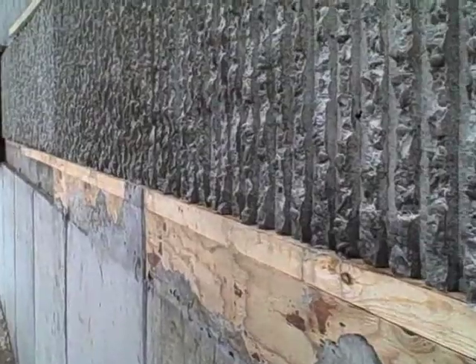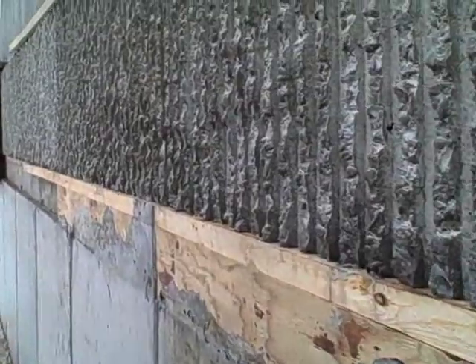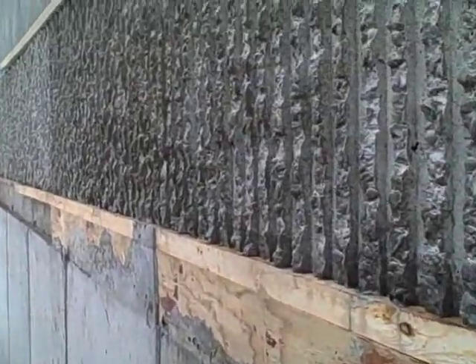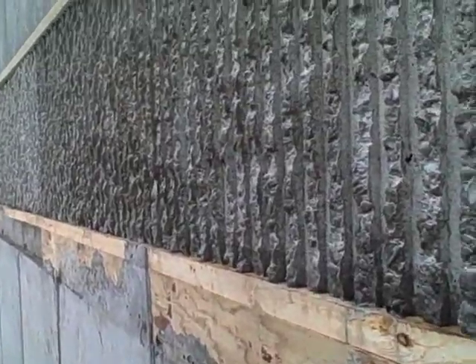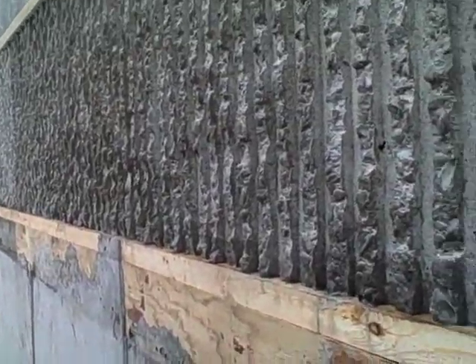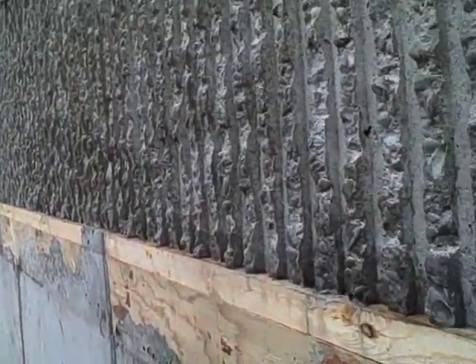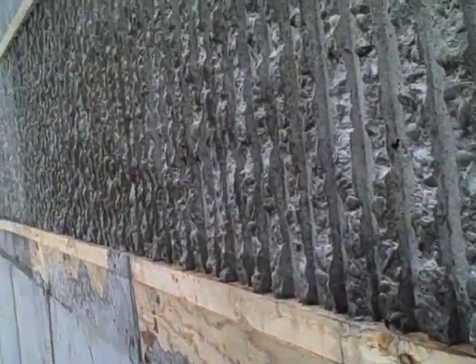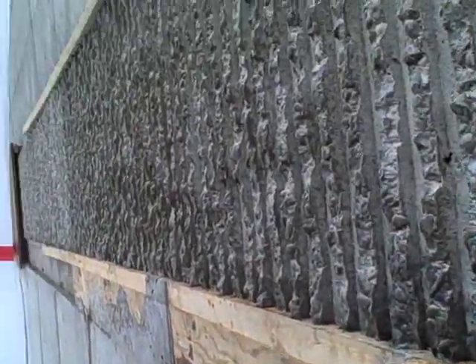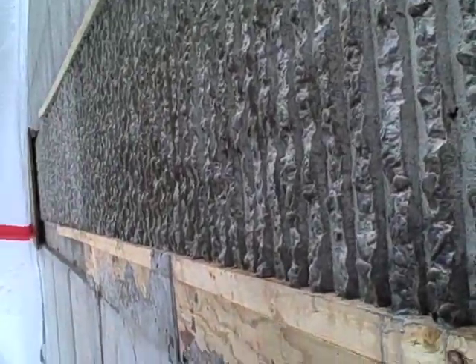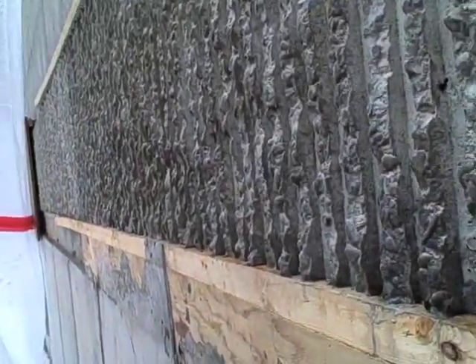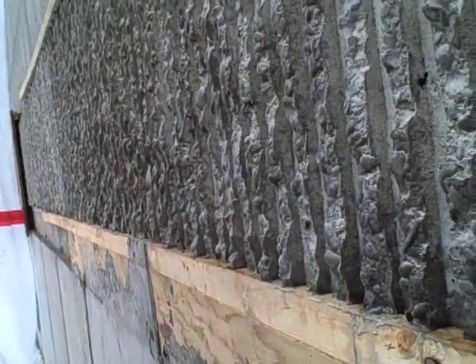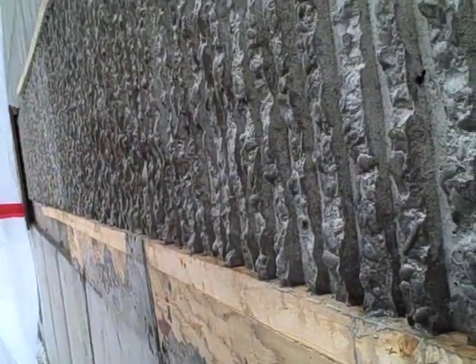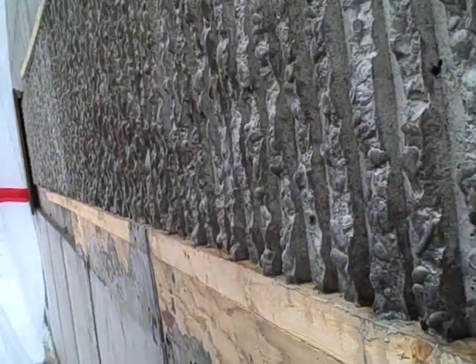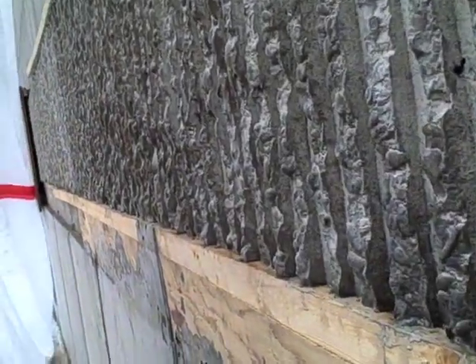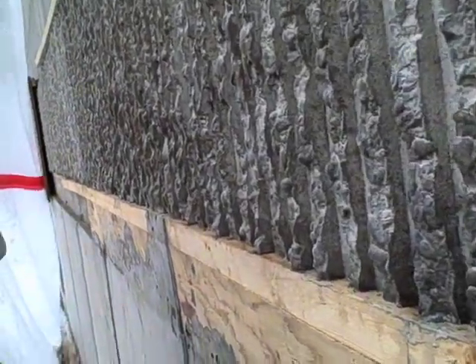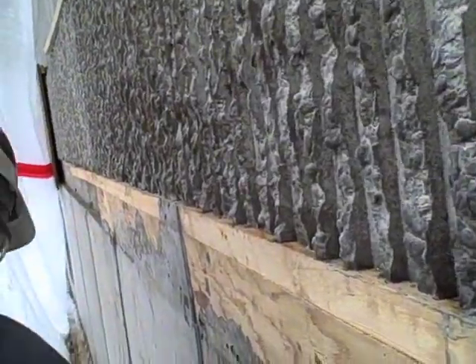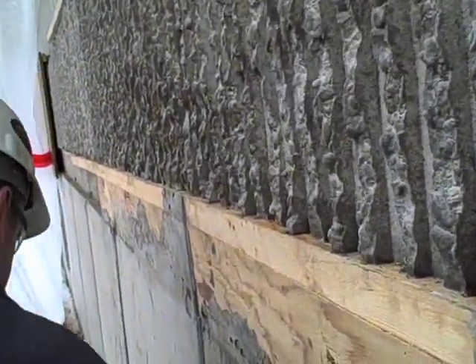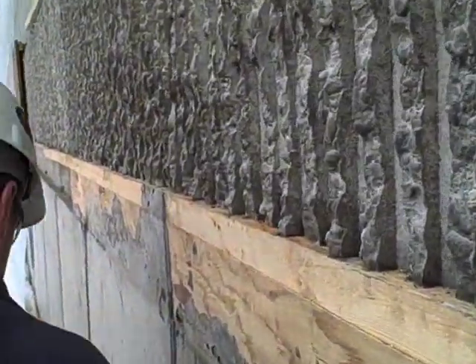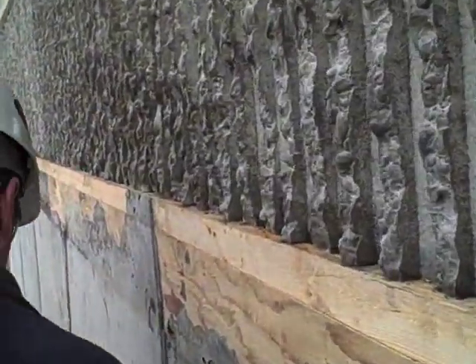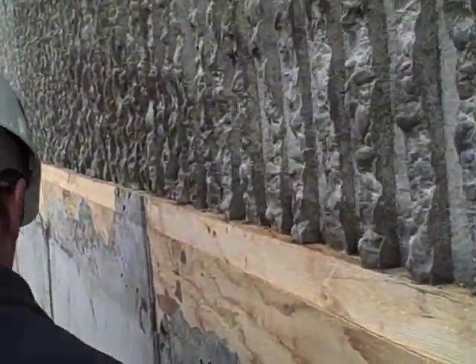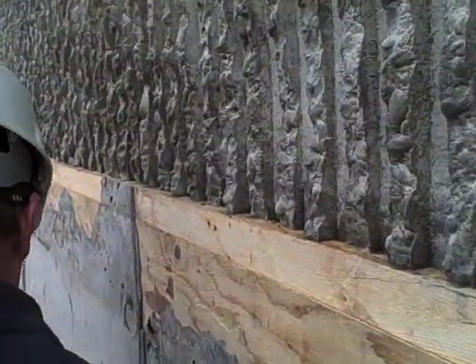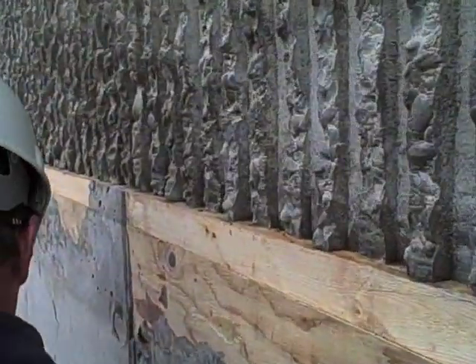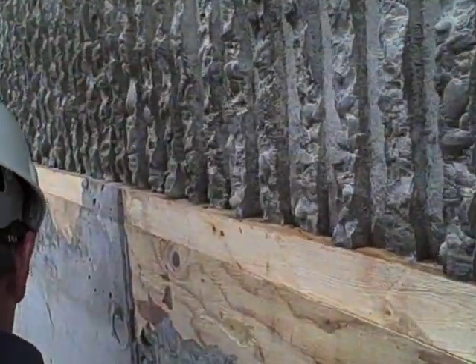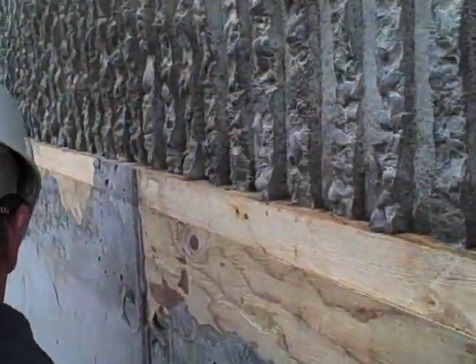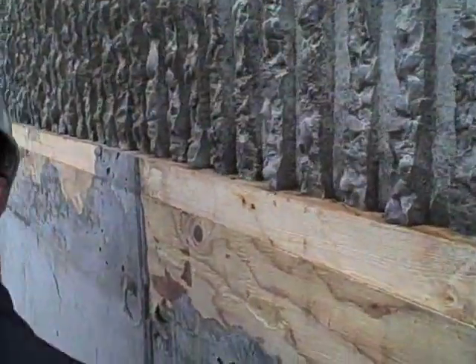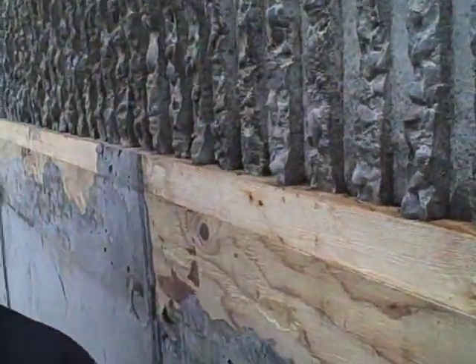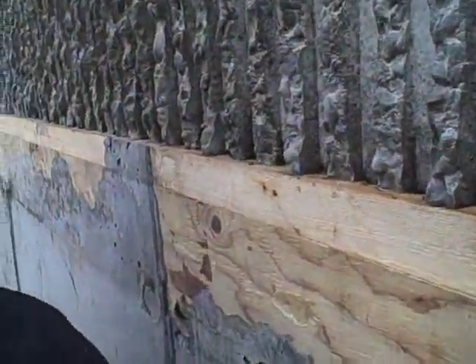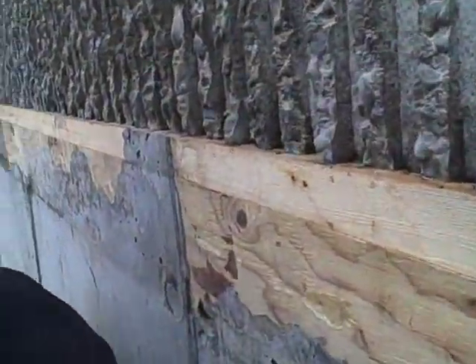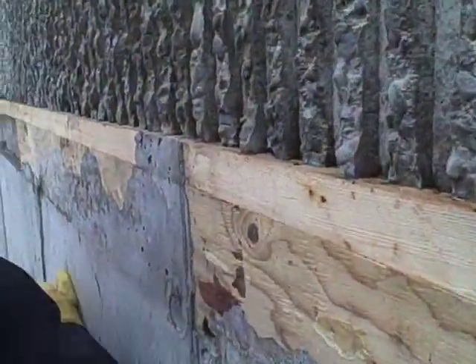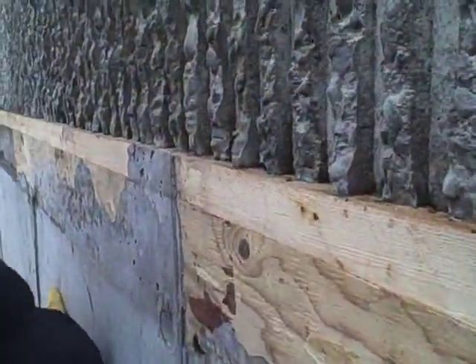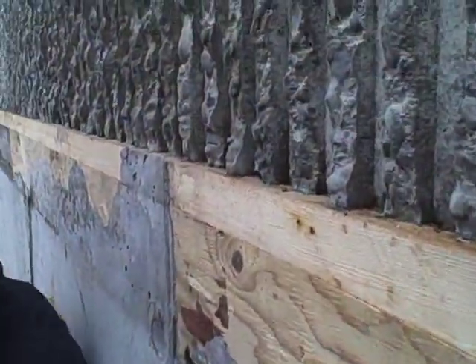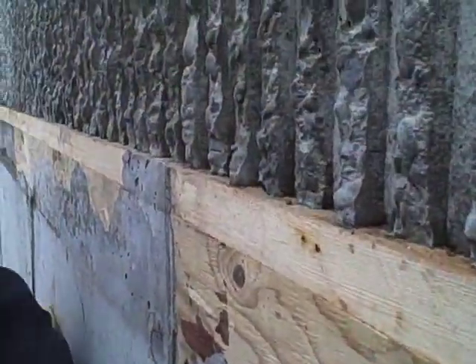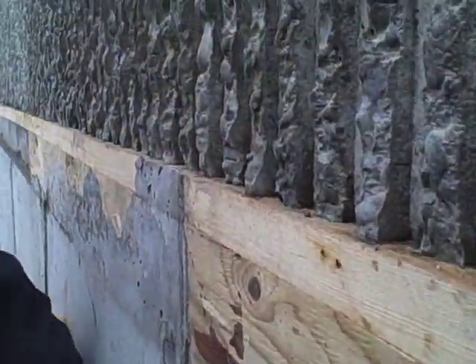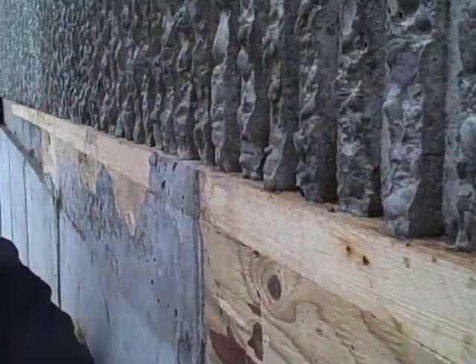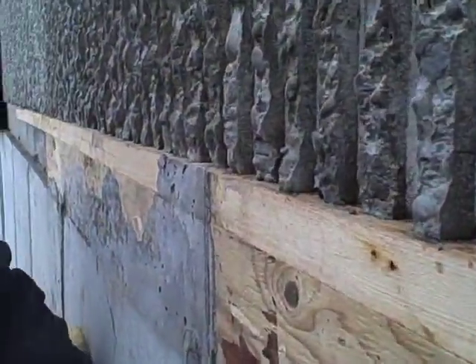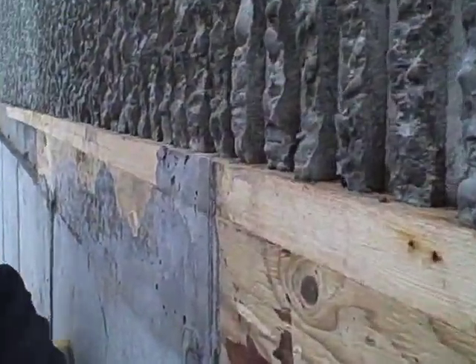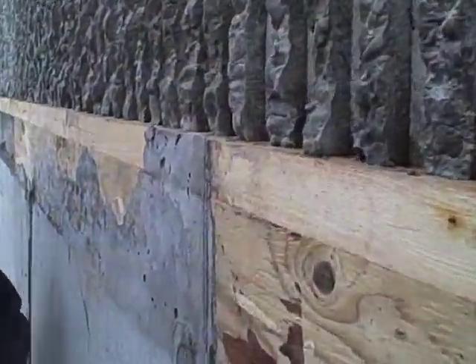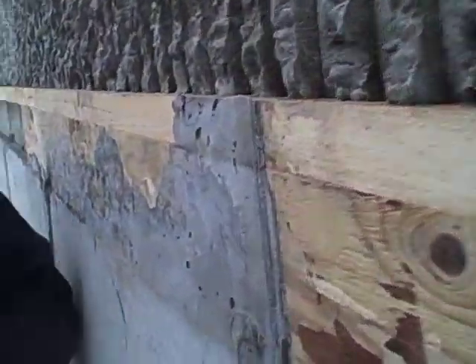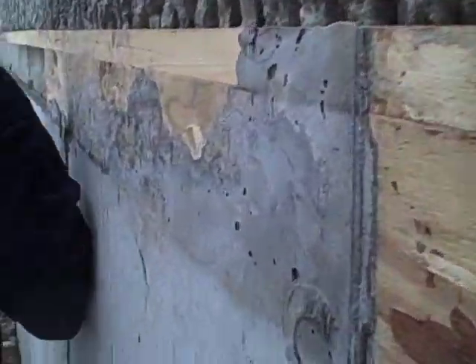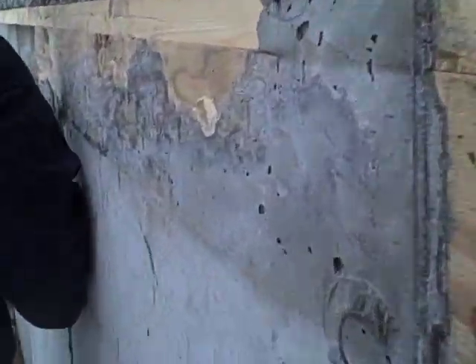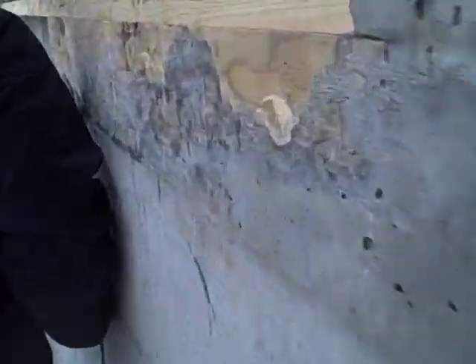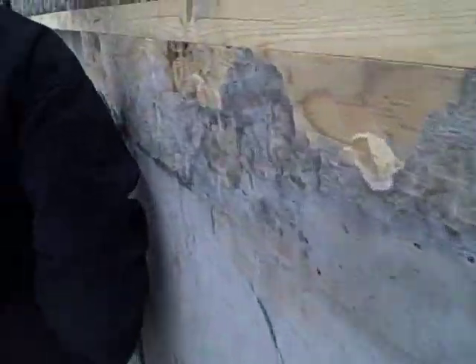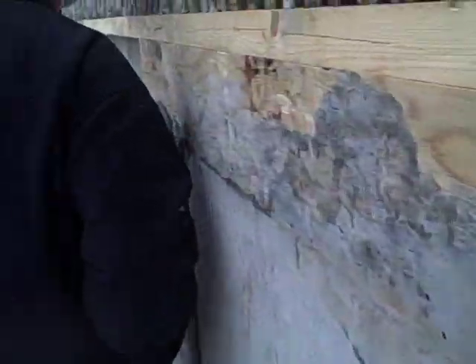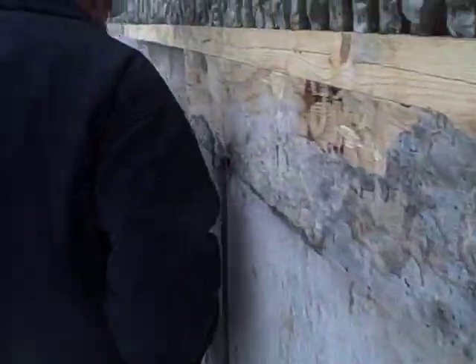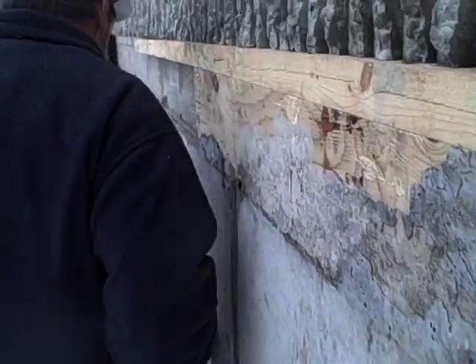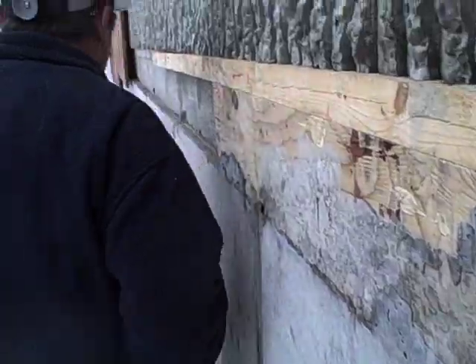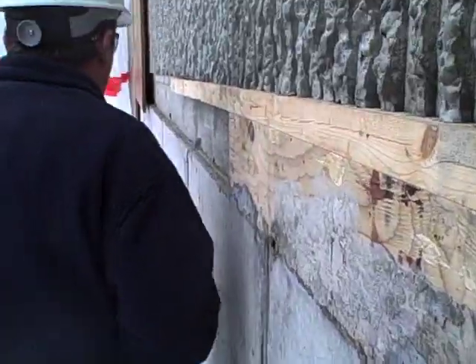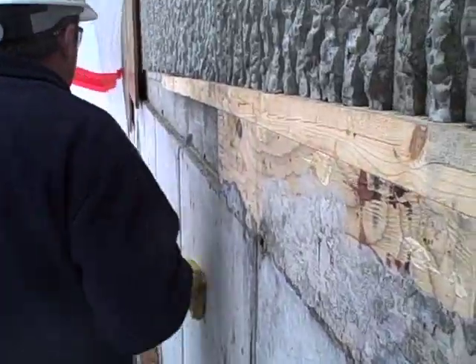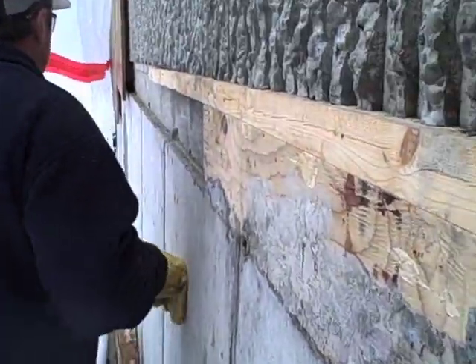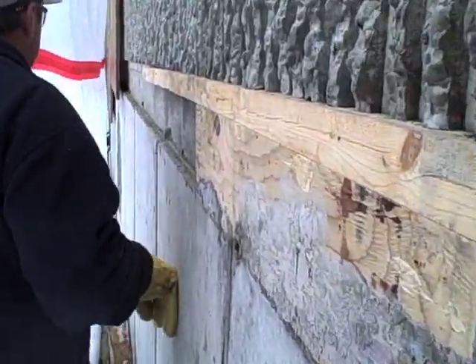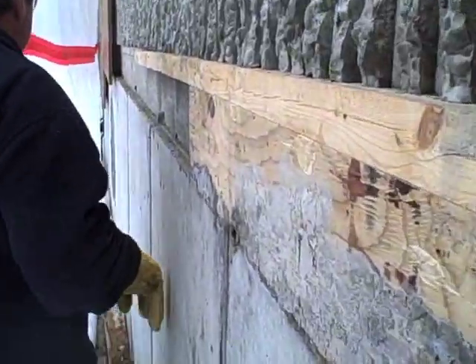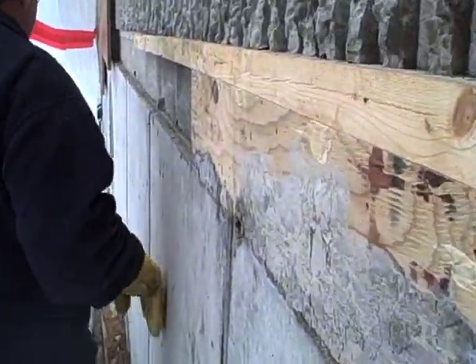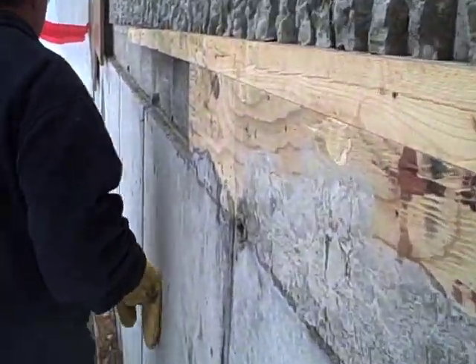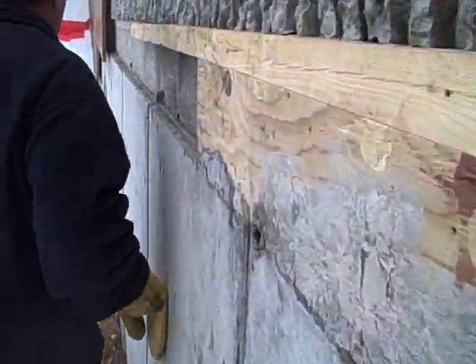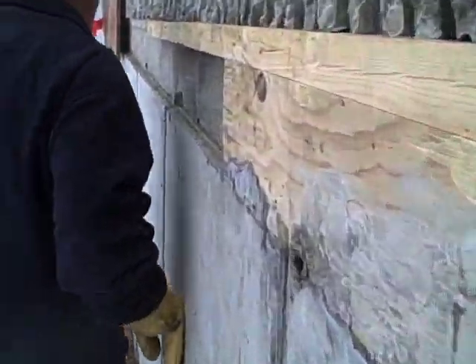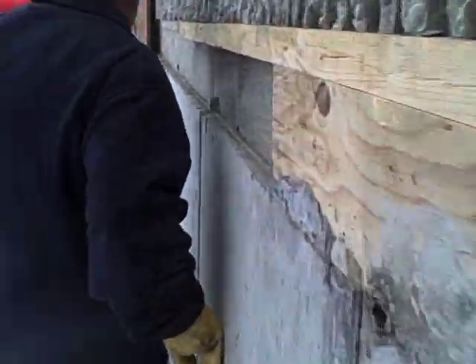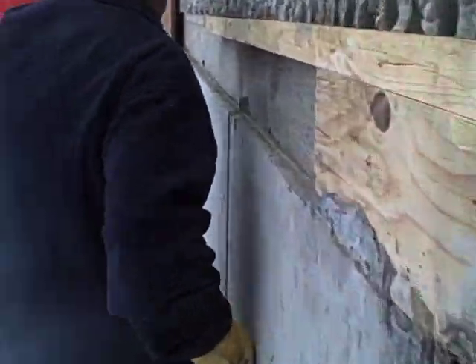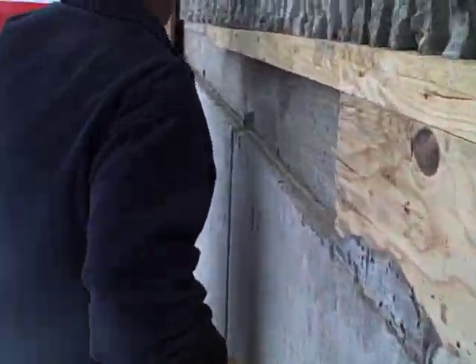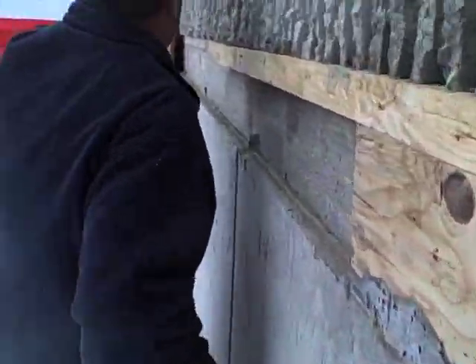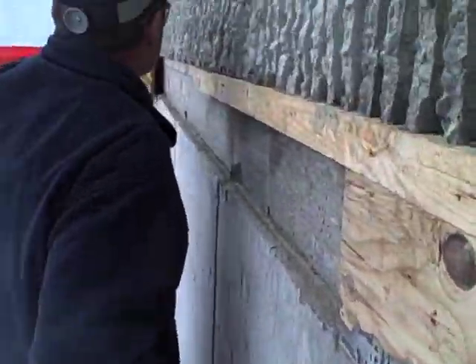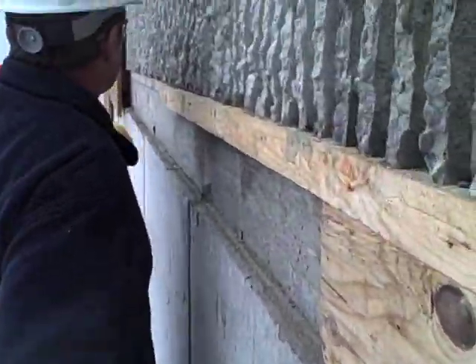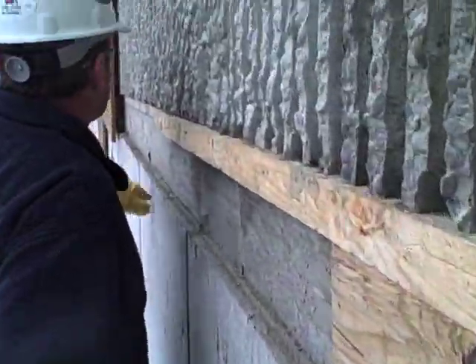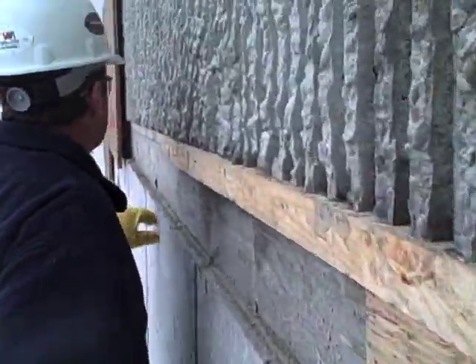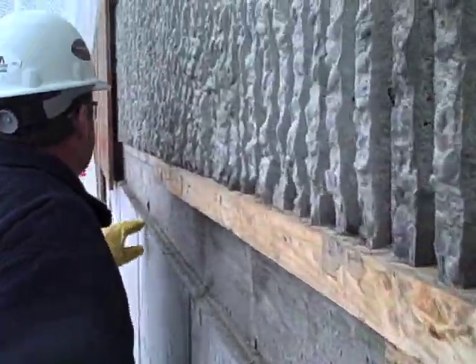In order to create a corrugated texture on some of the concrete wall surfaces, special form liners are placed in the forms.